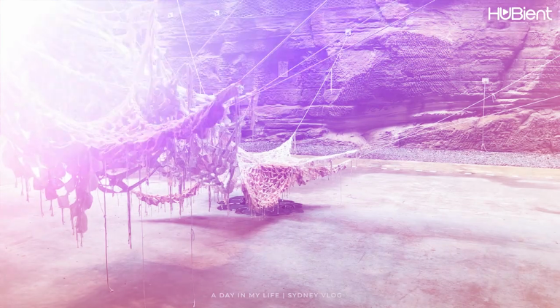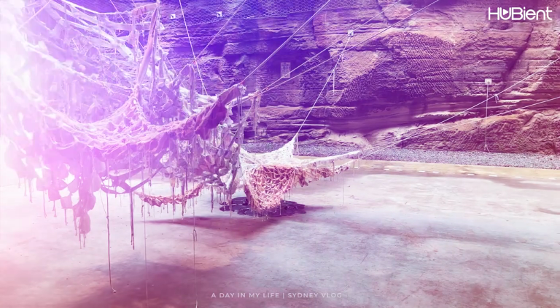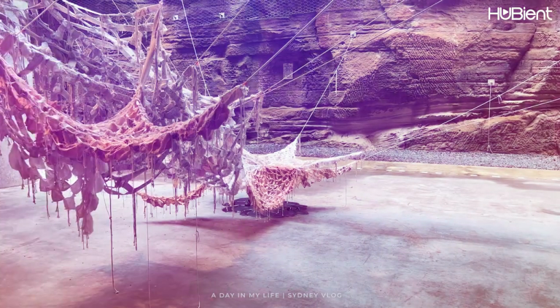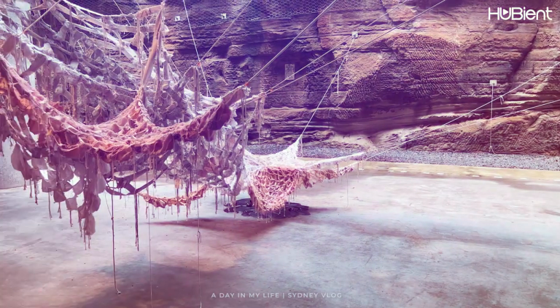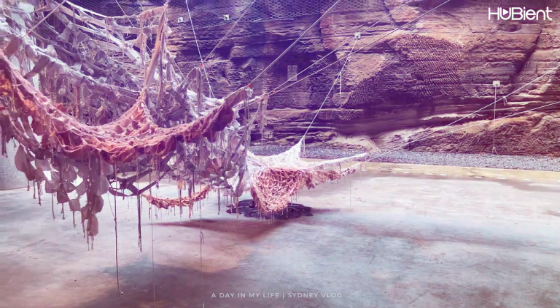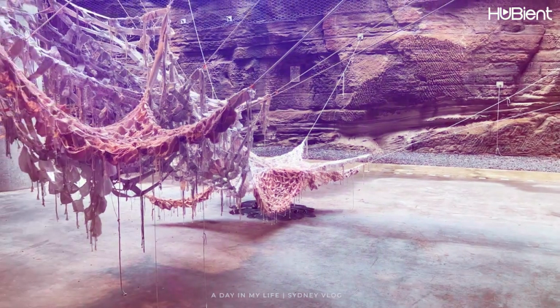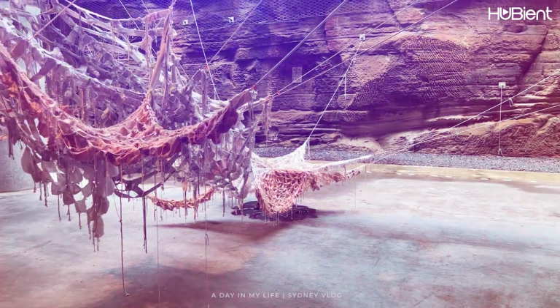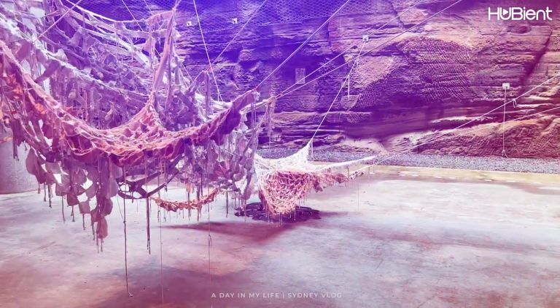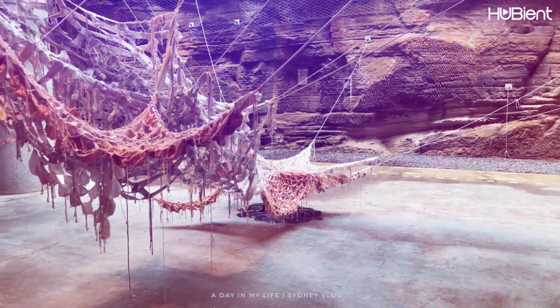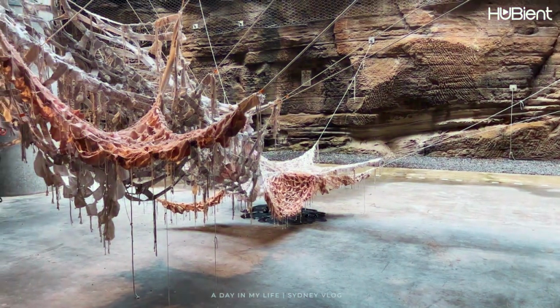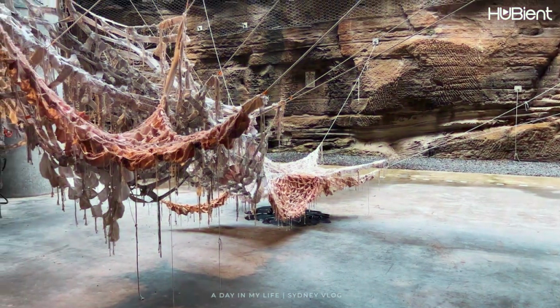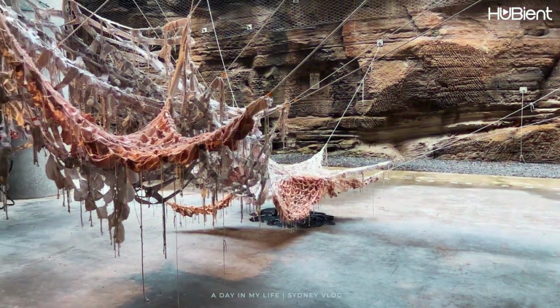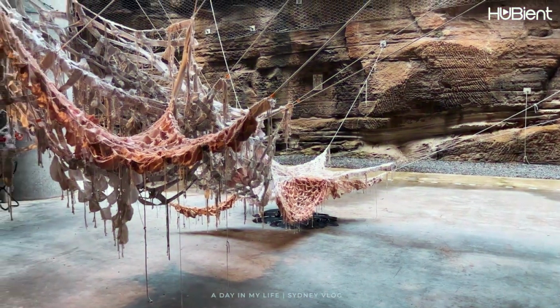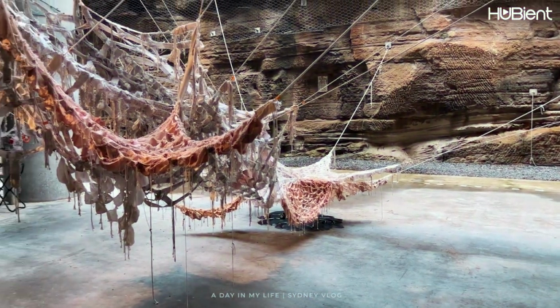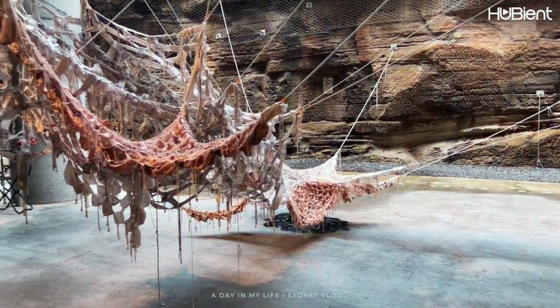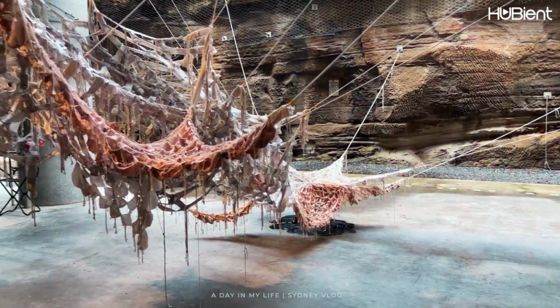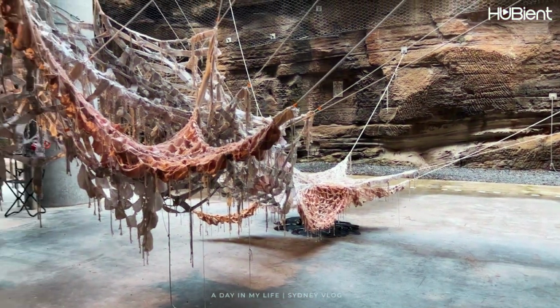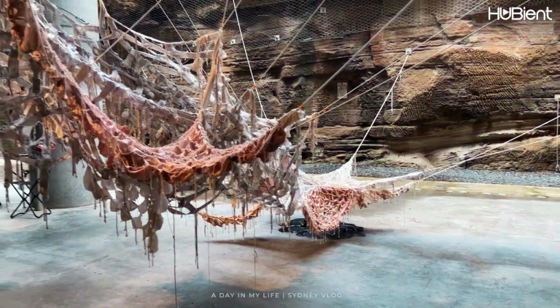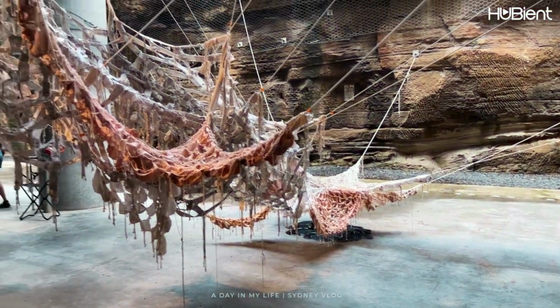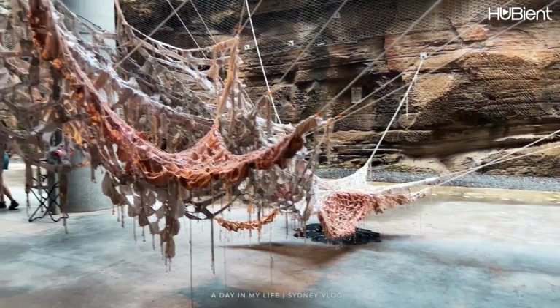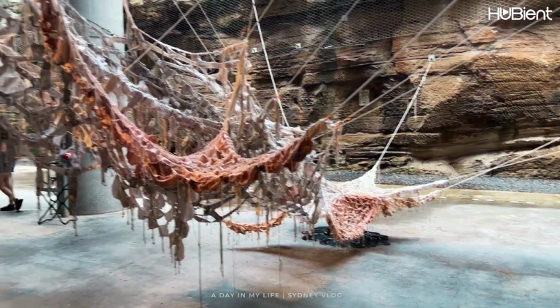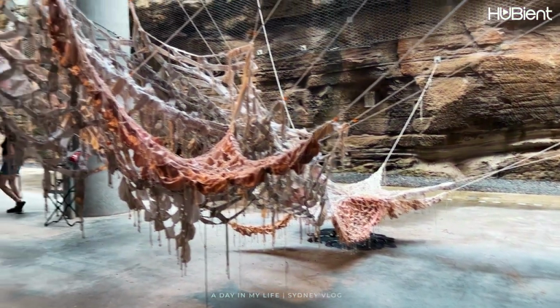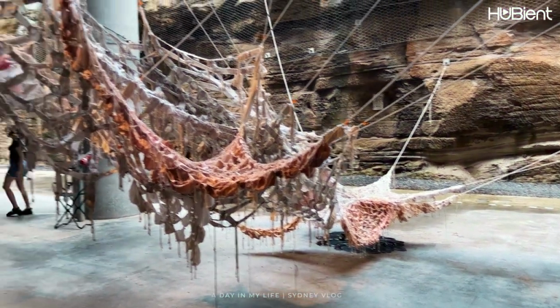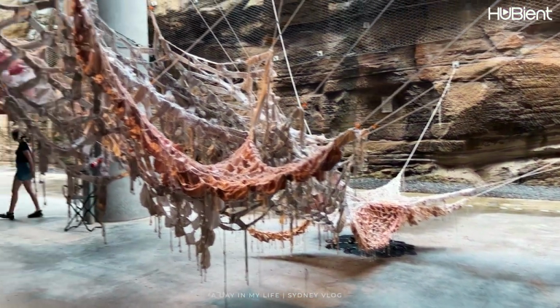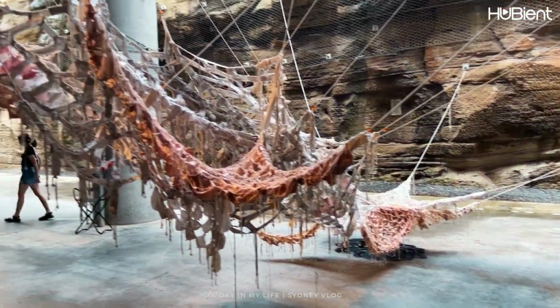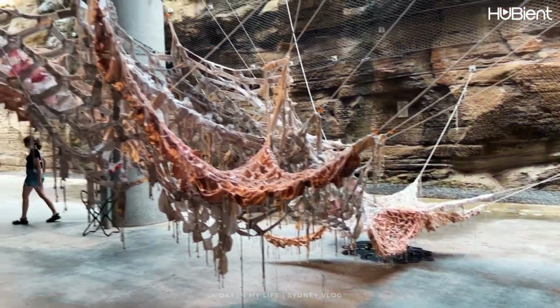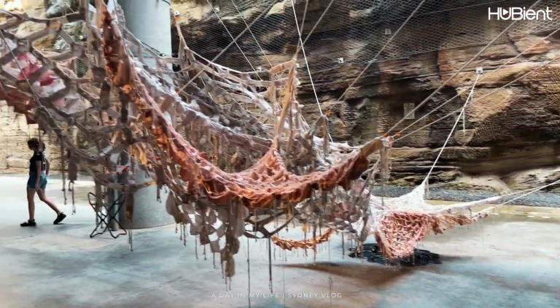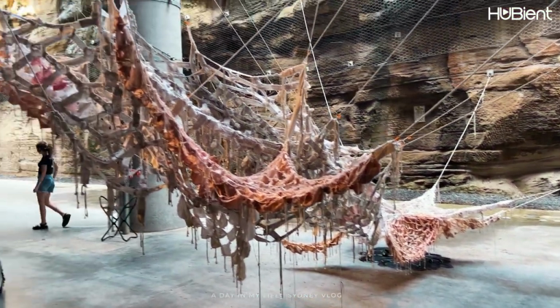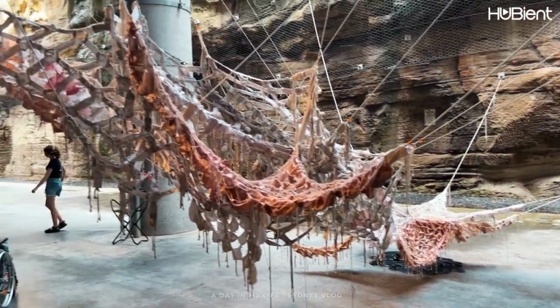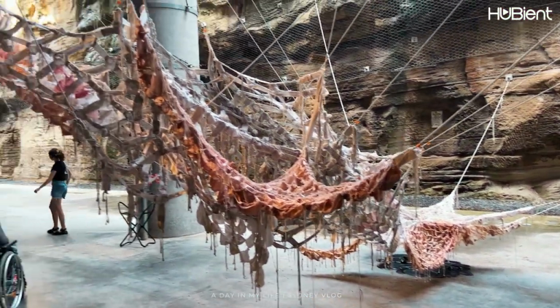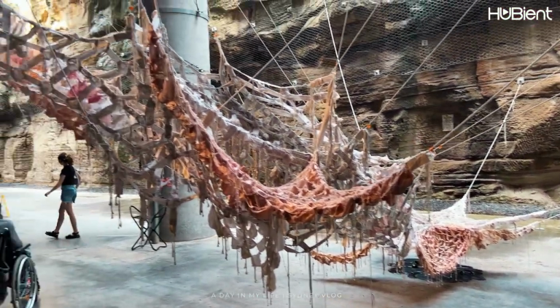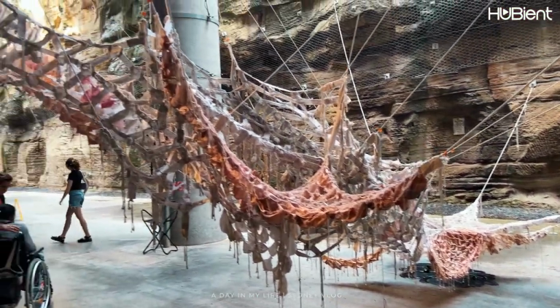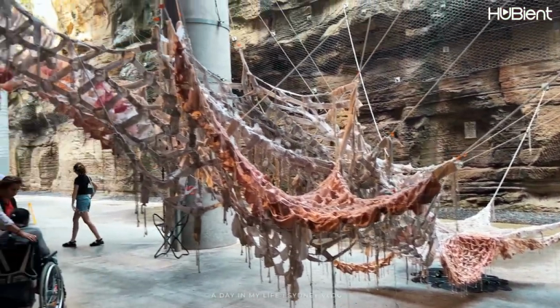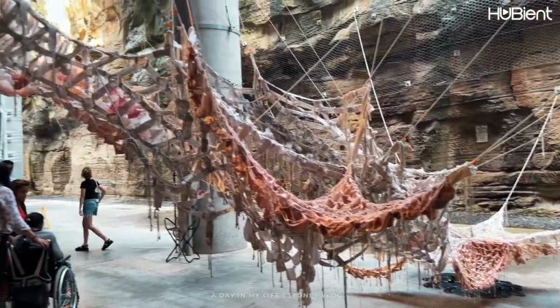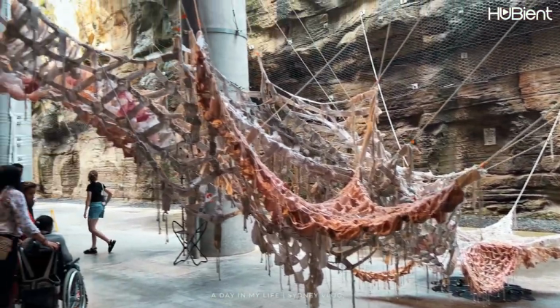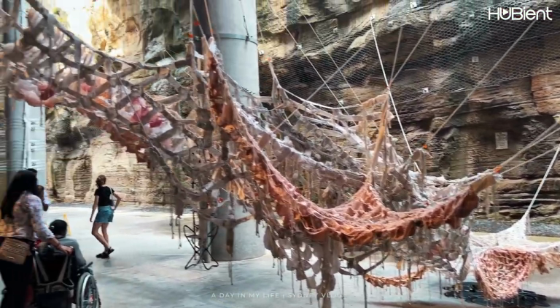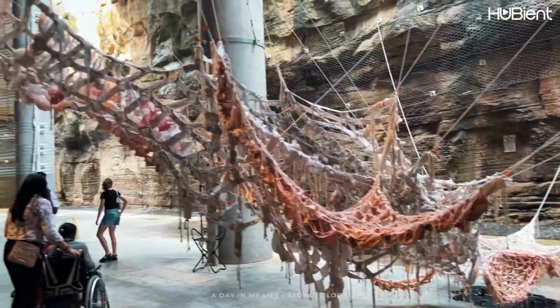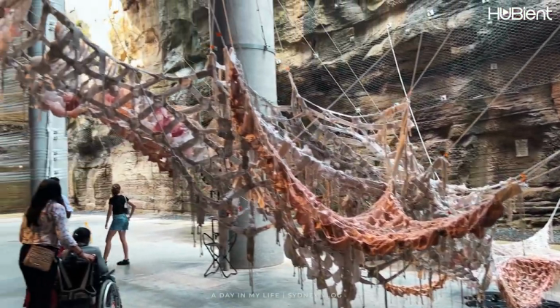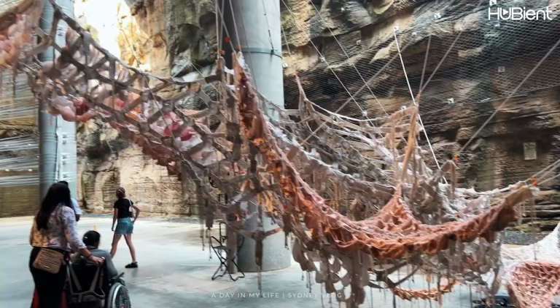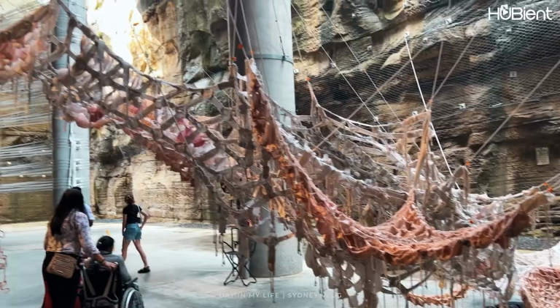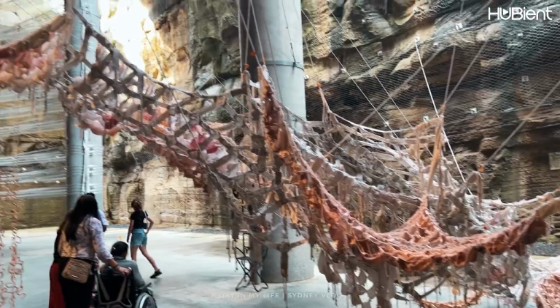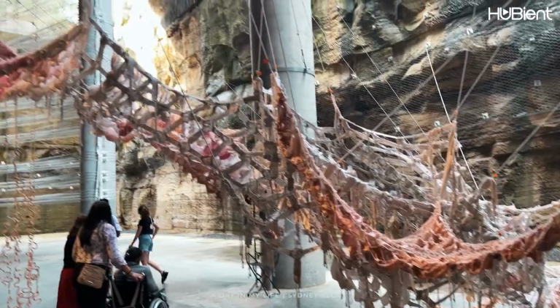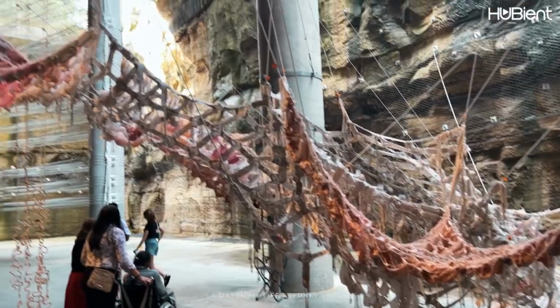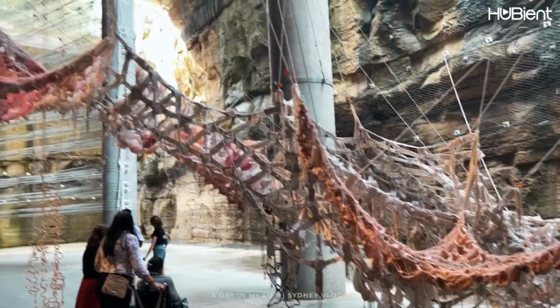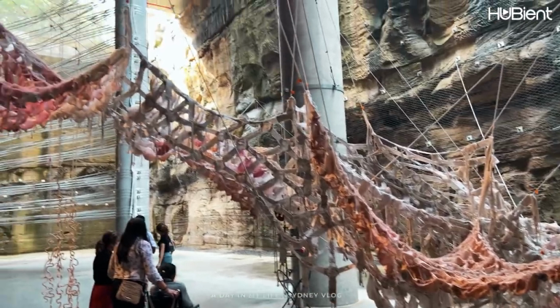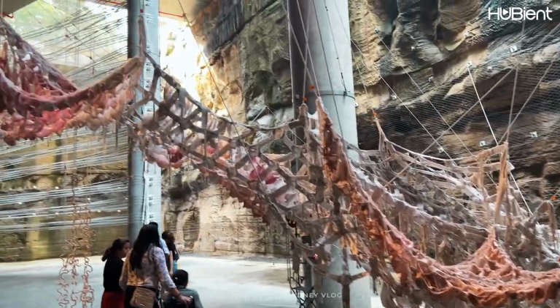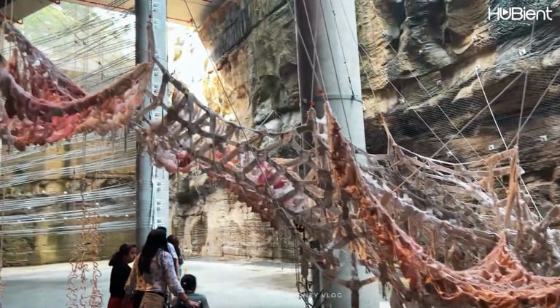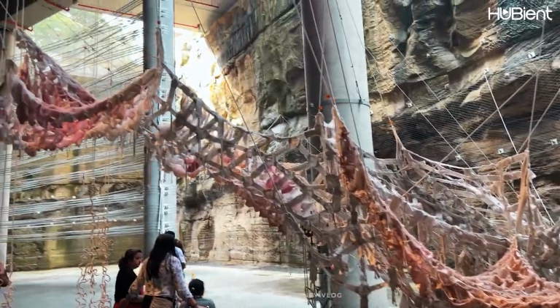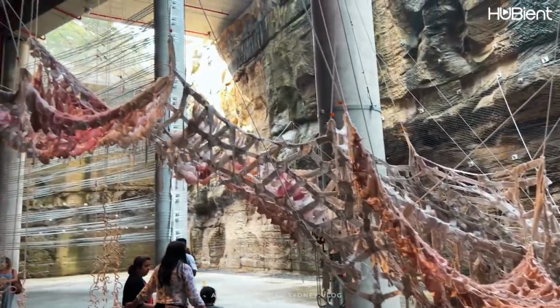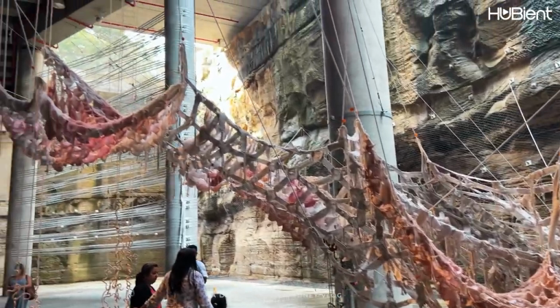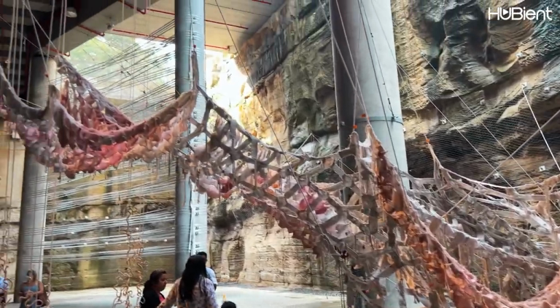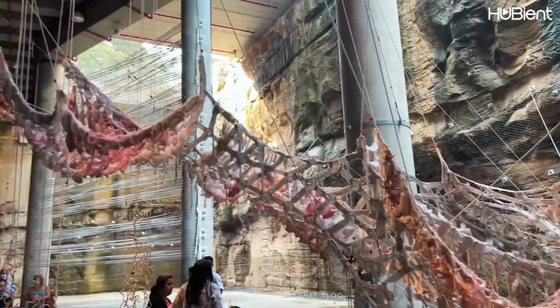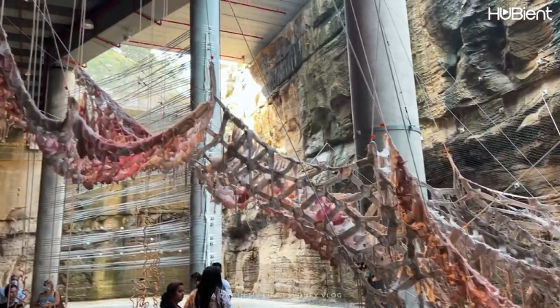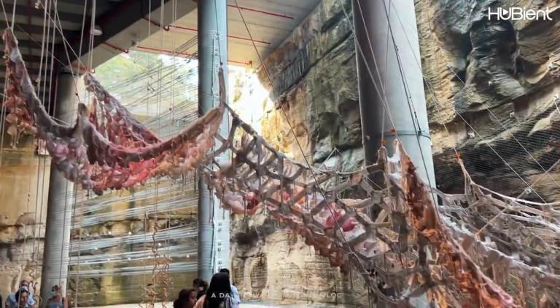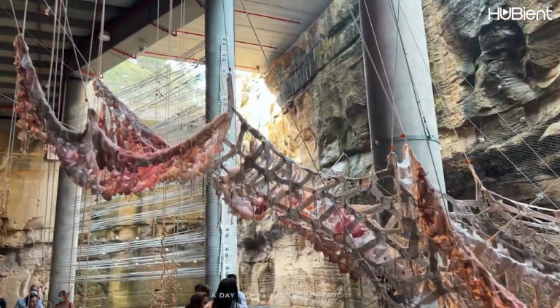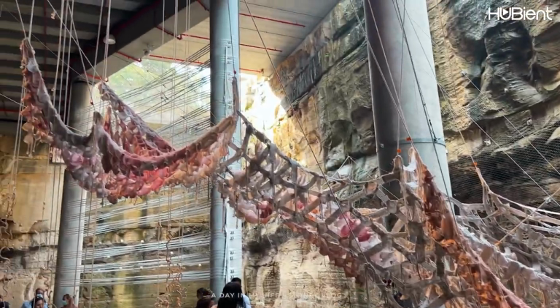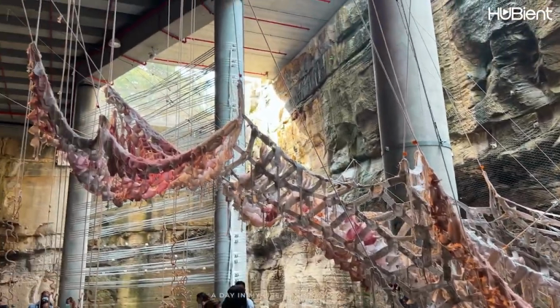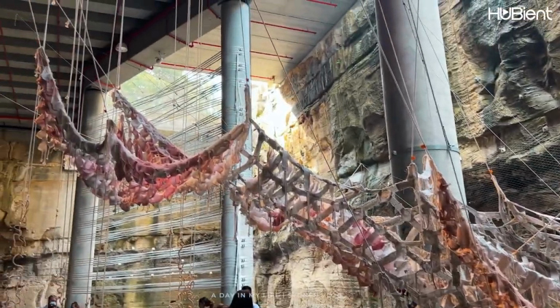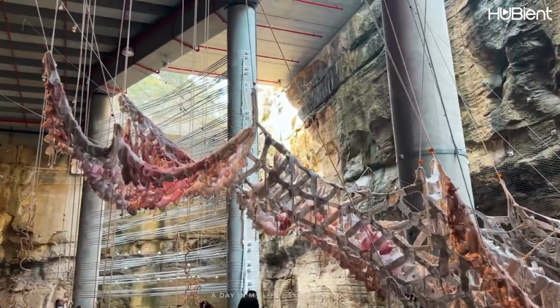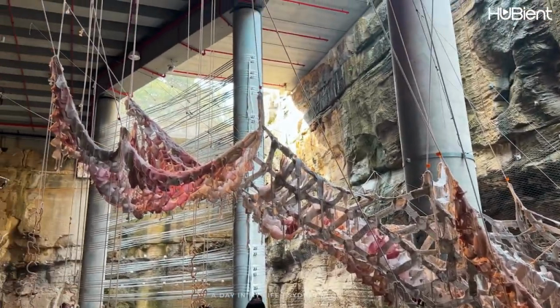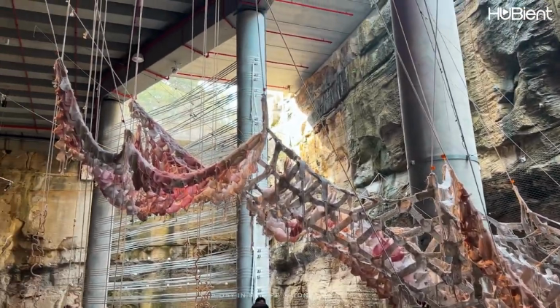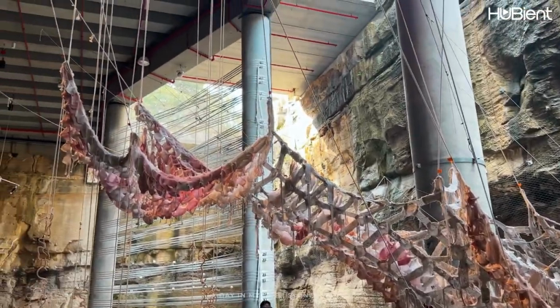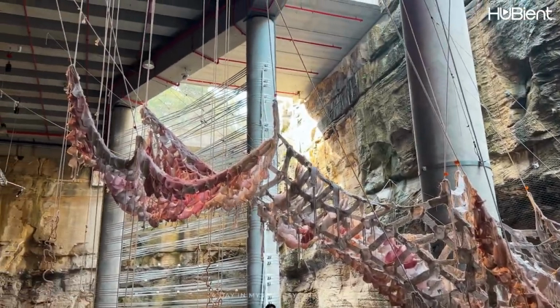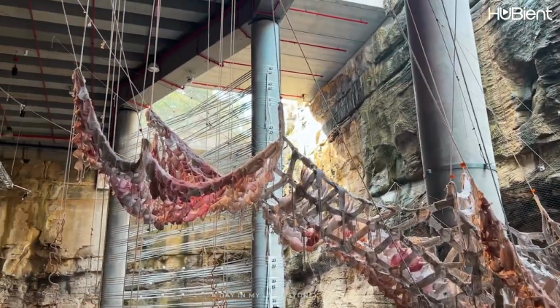One of my other favourite installations was the giant bandages that hung from the ceiling, which were meant to represent mother nature's bandages for the earth.